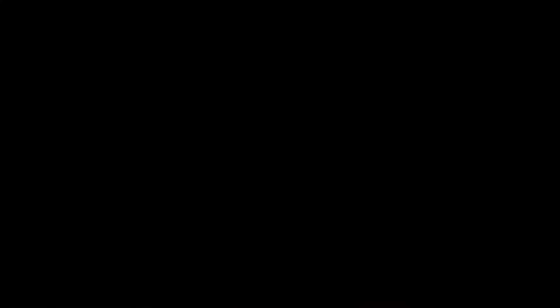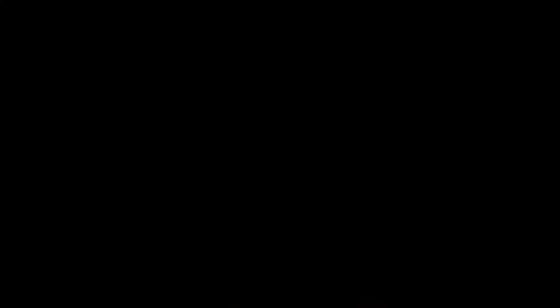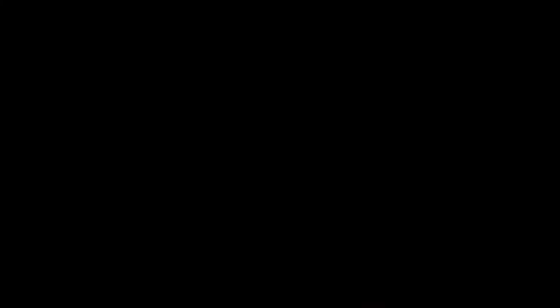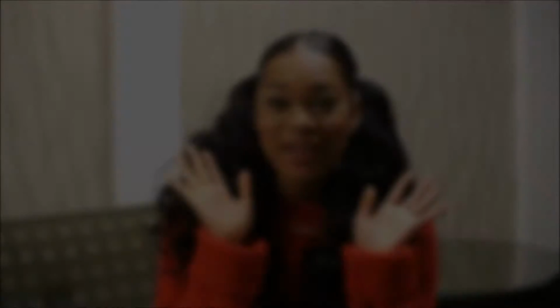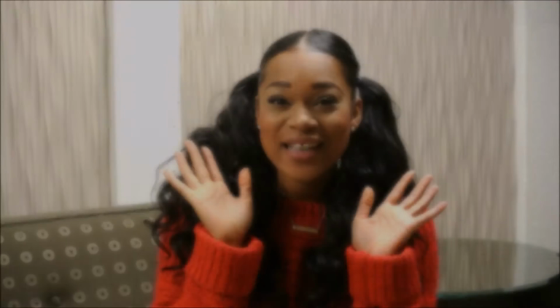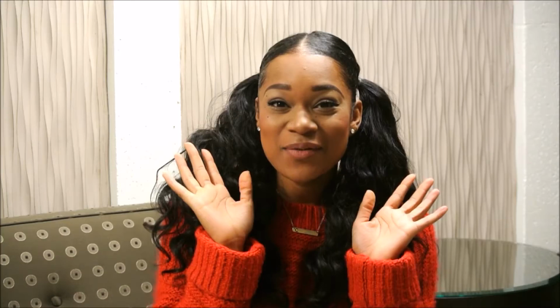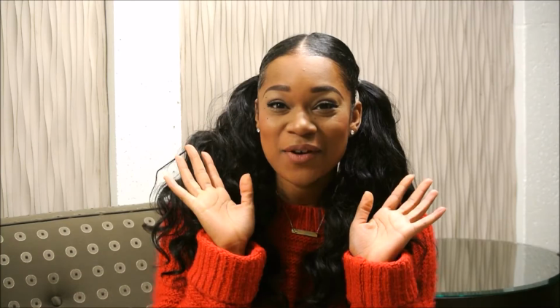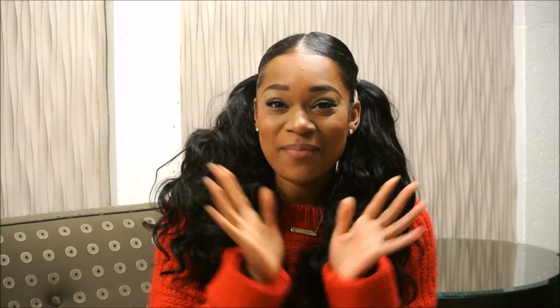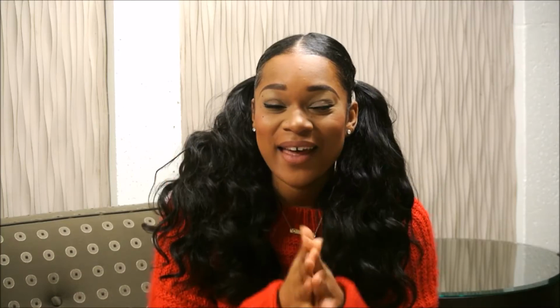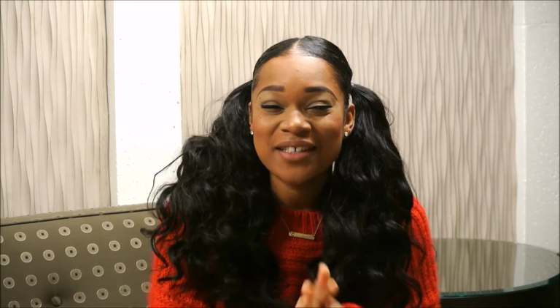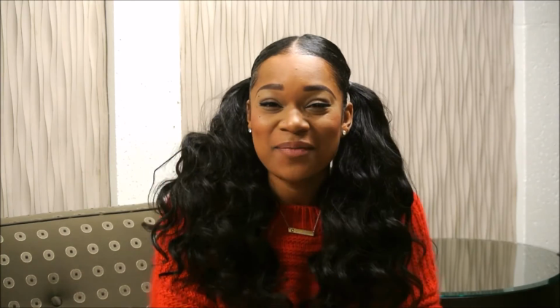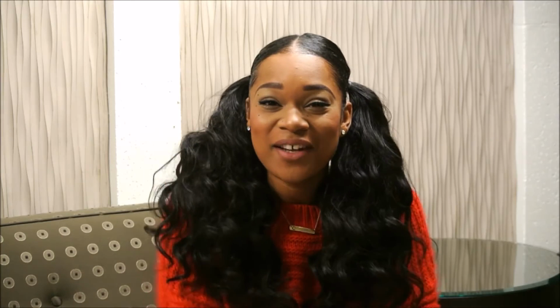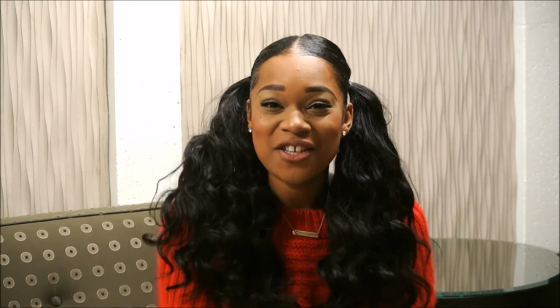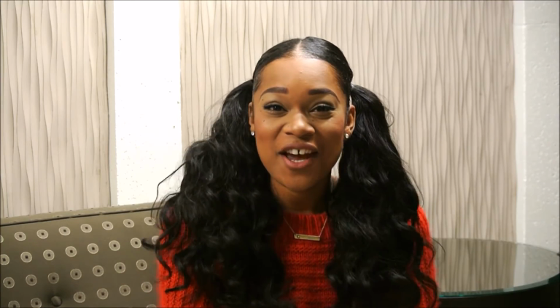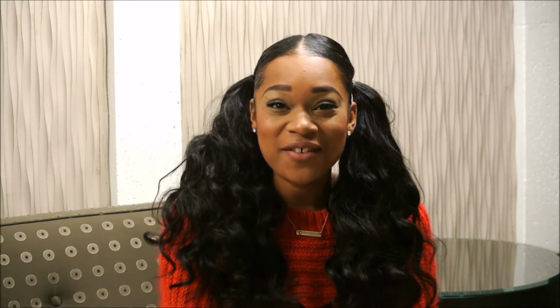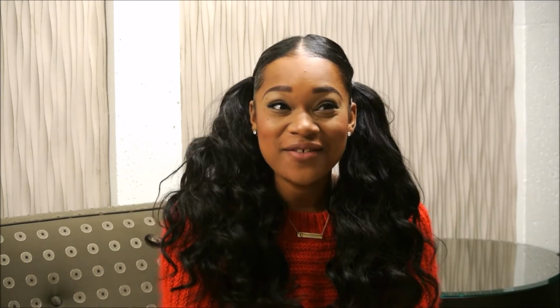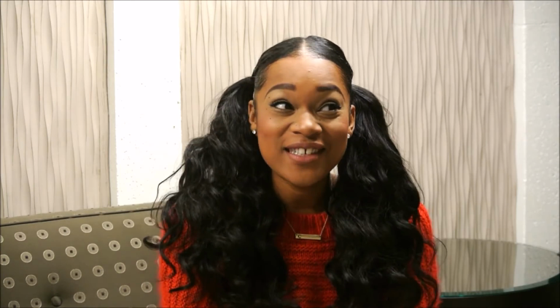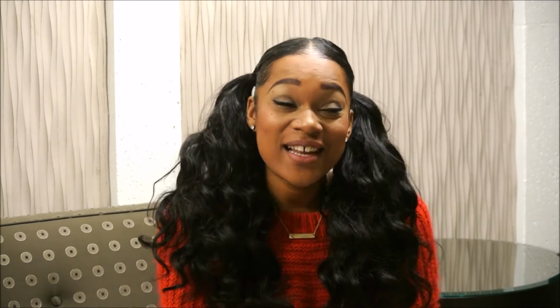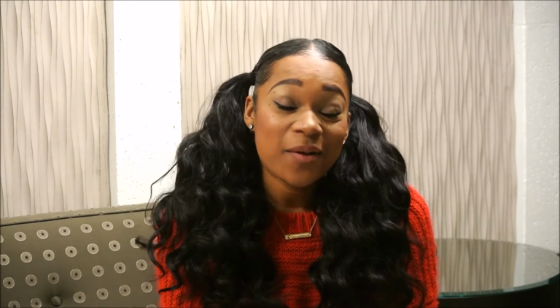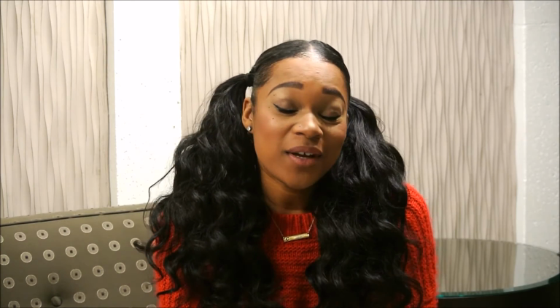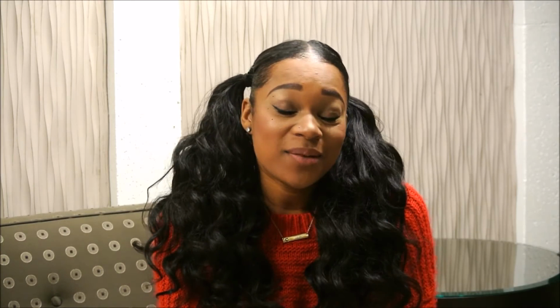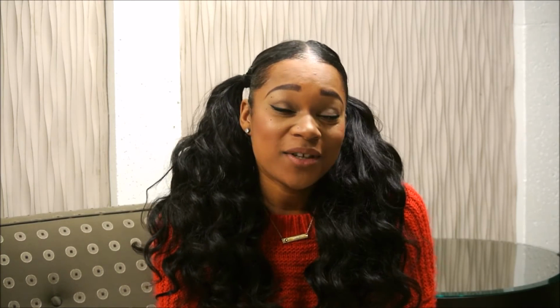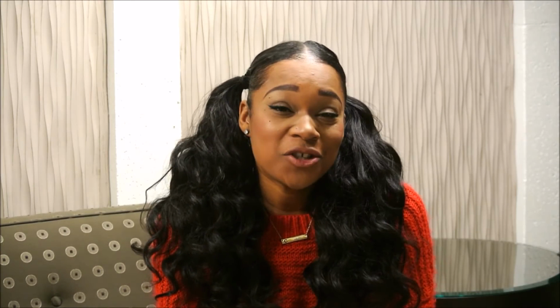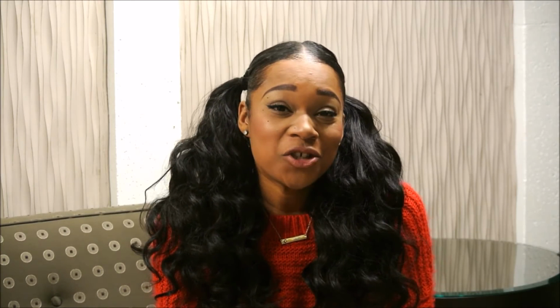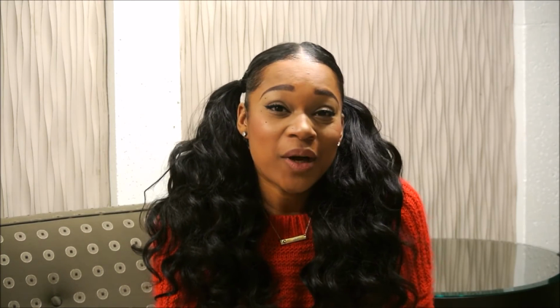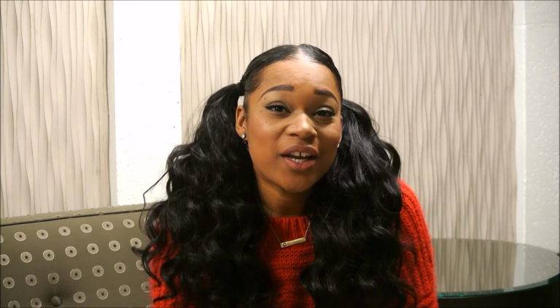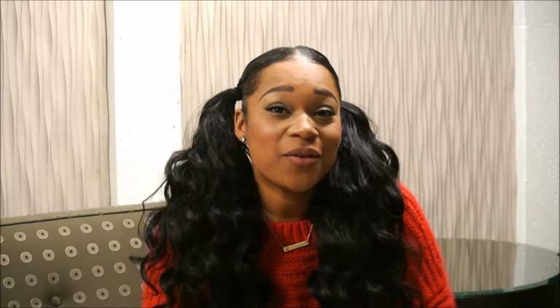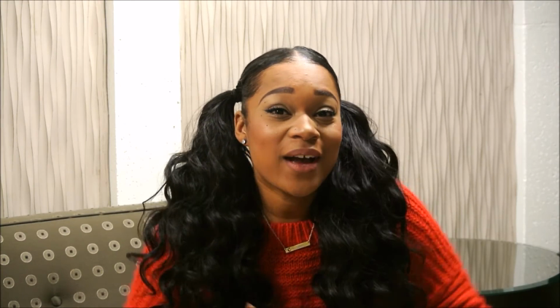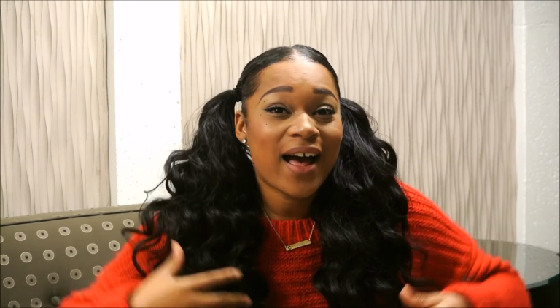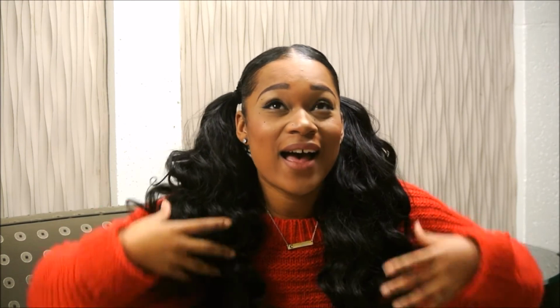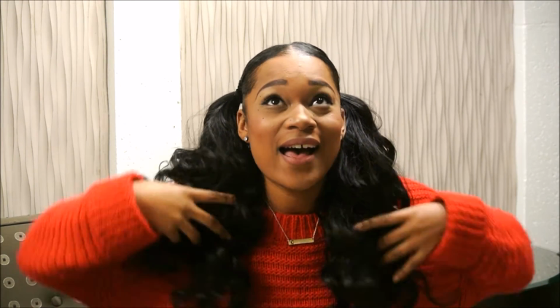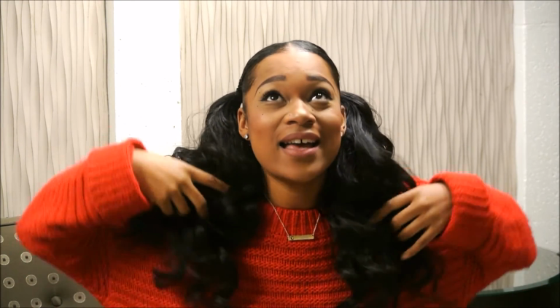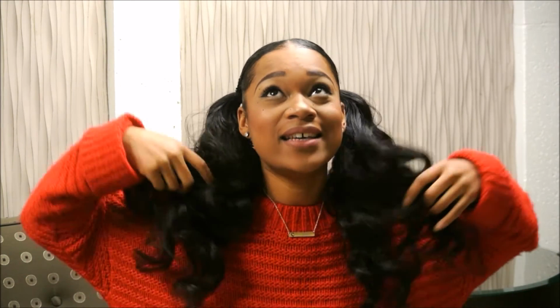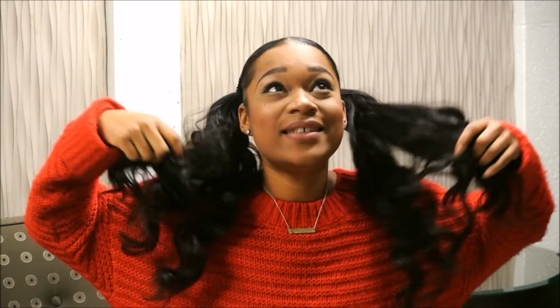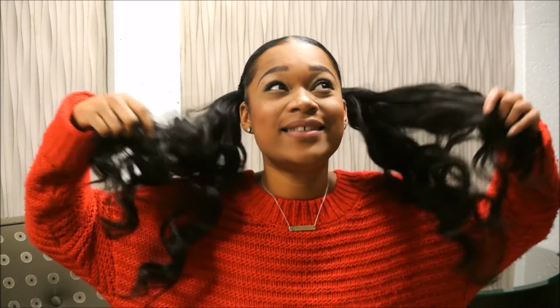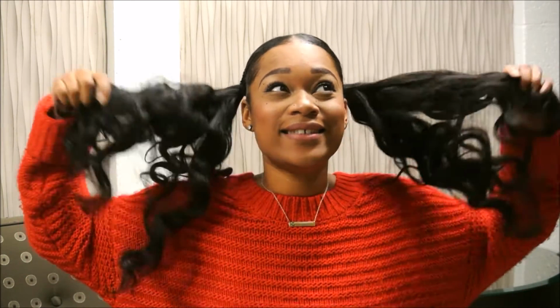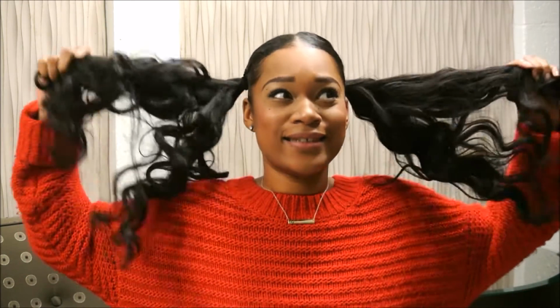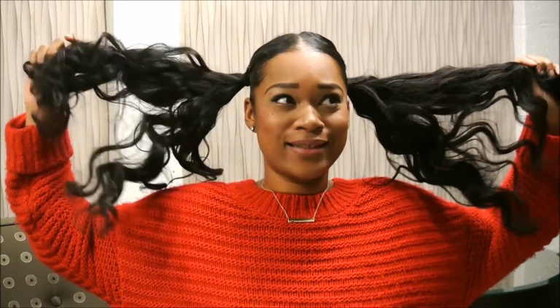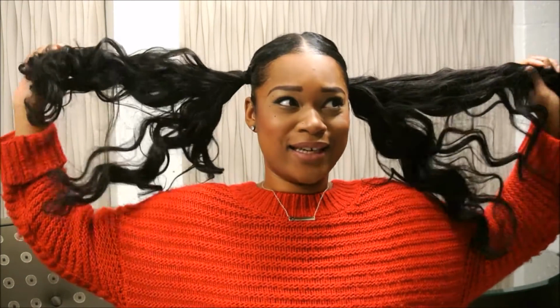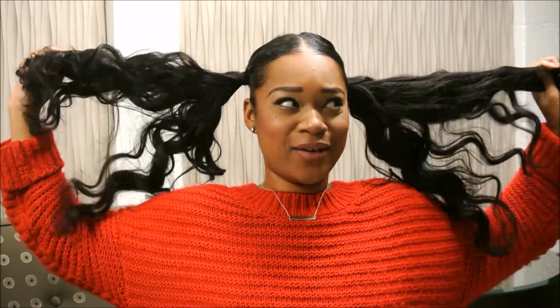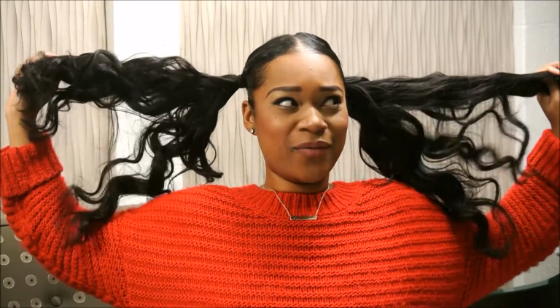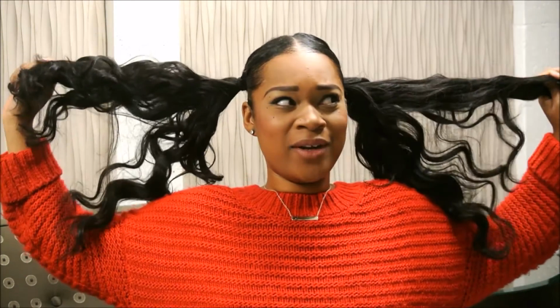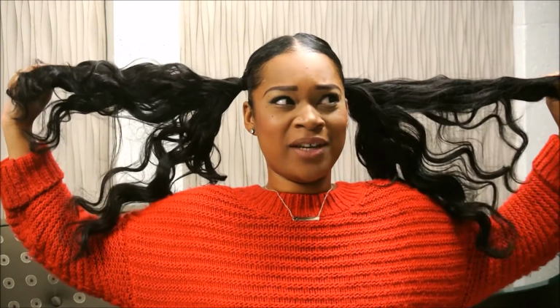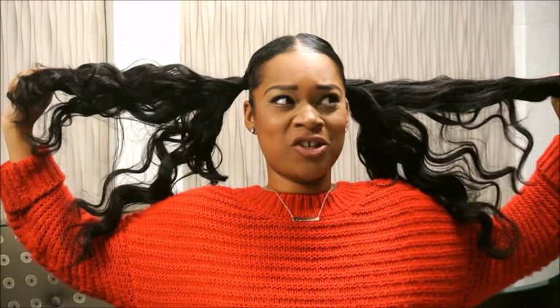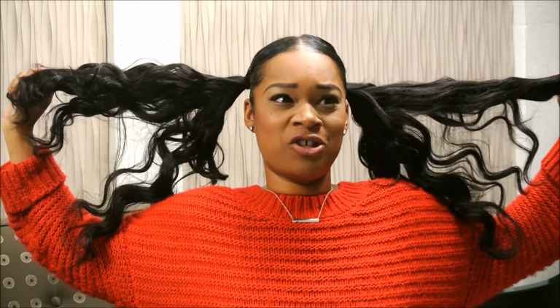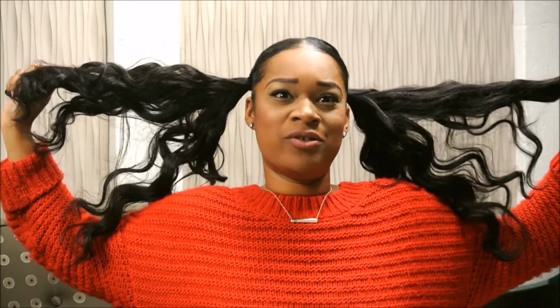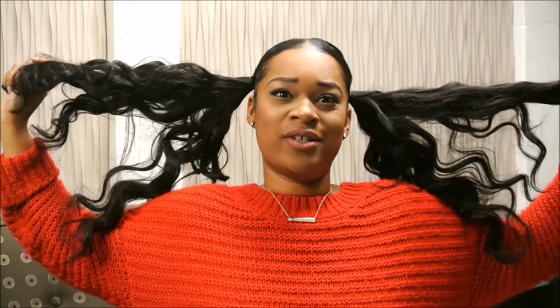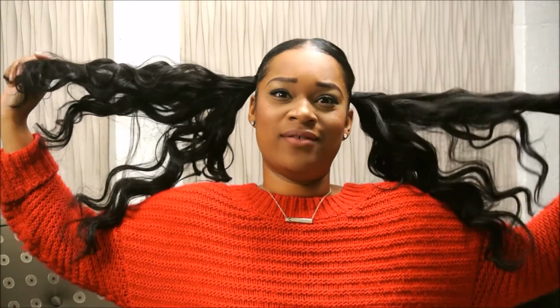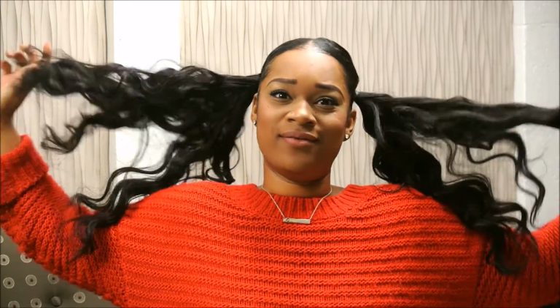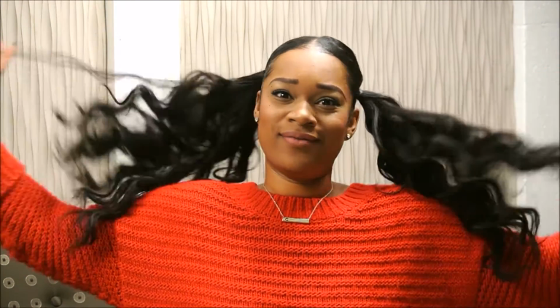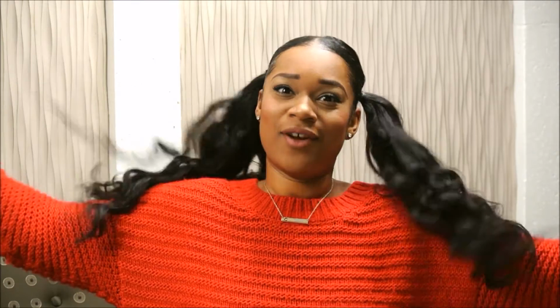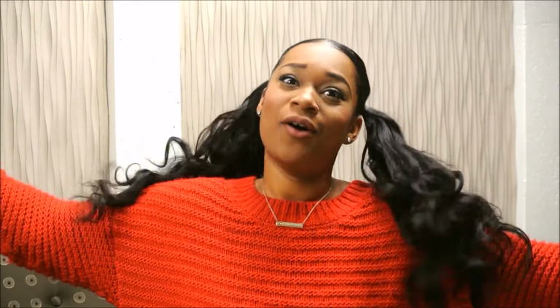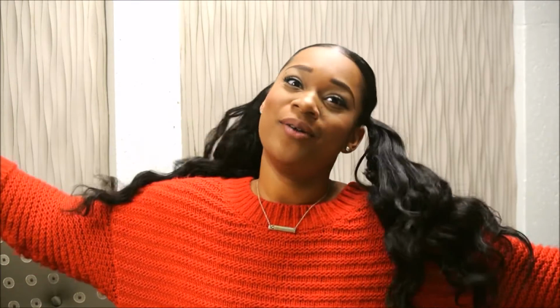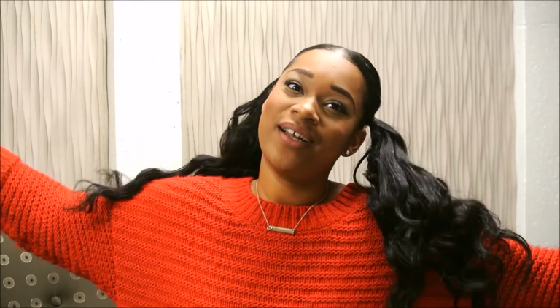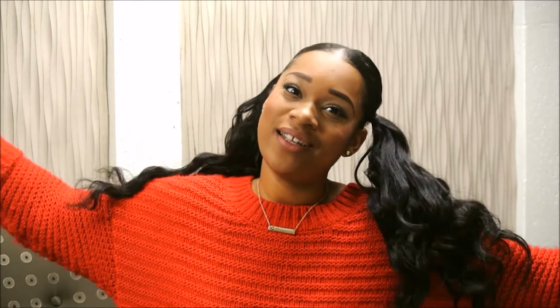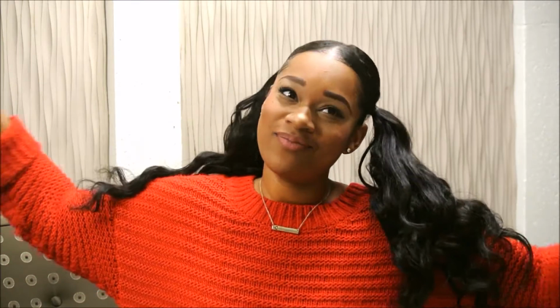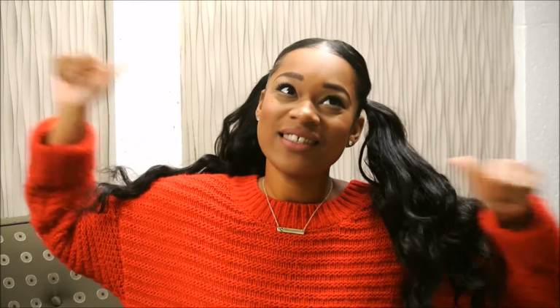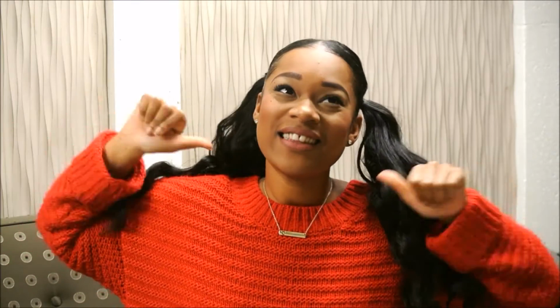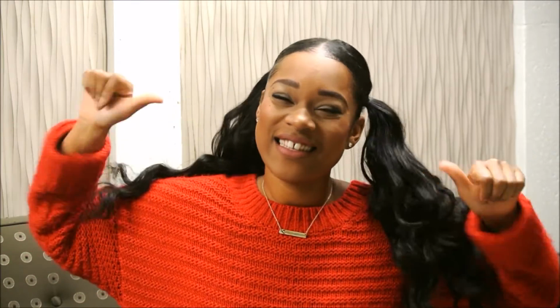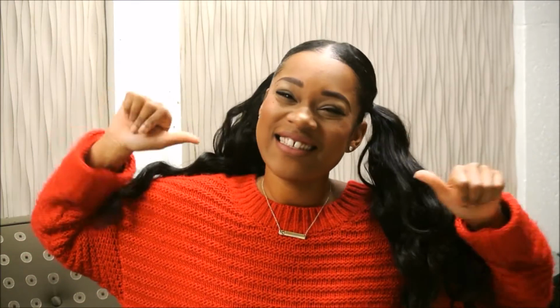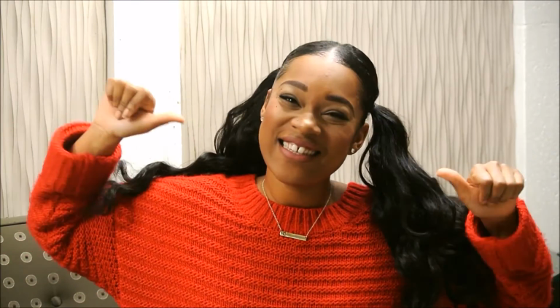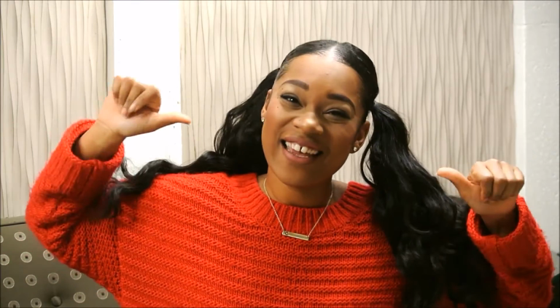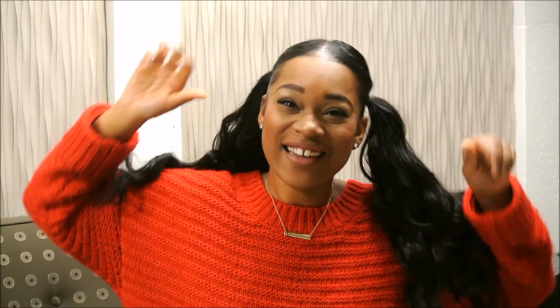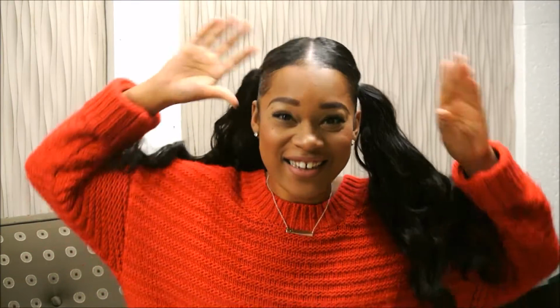What's up guys, welcome back to my channel. Today I'm going to be showing you guys — oh yeah, this hair.